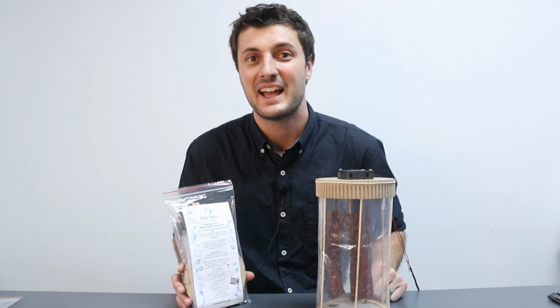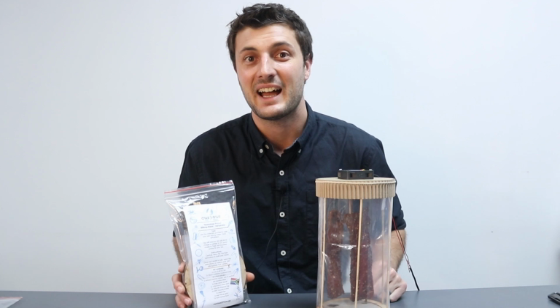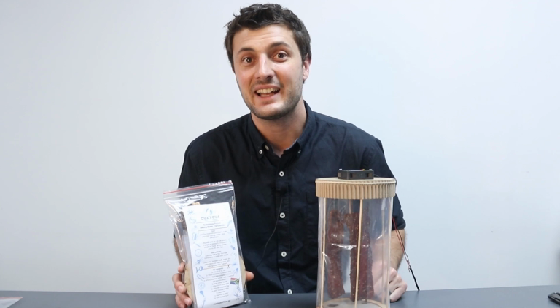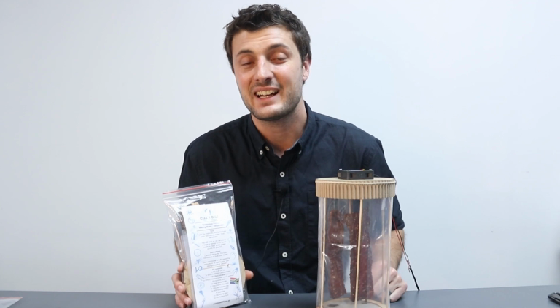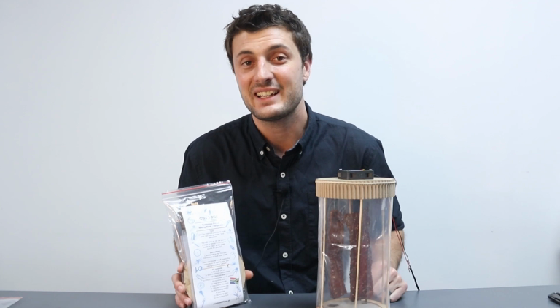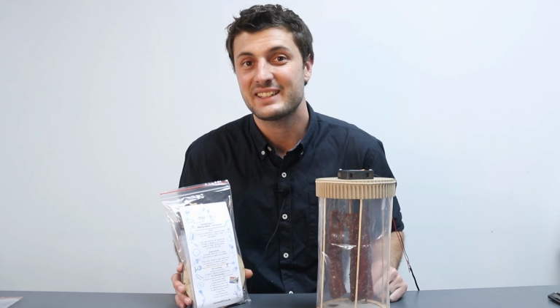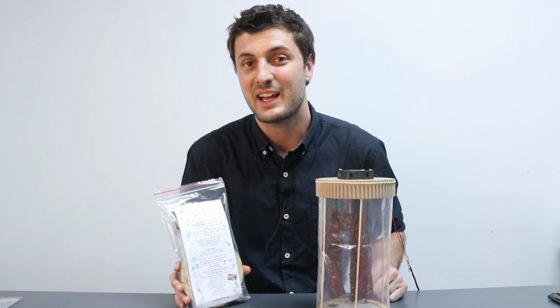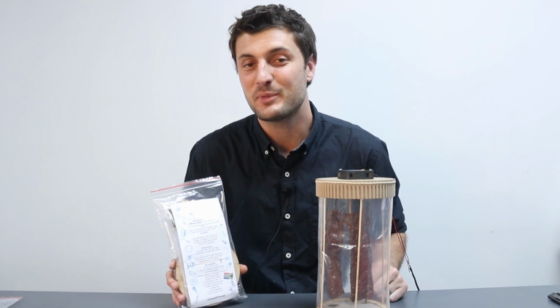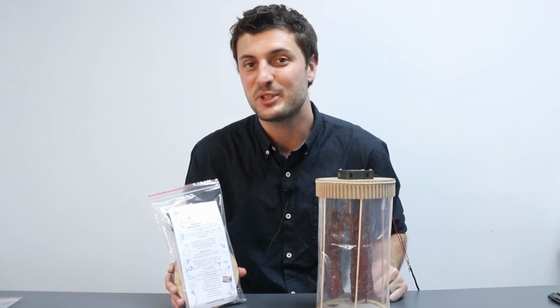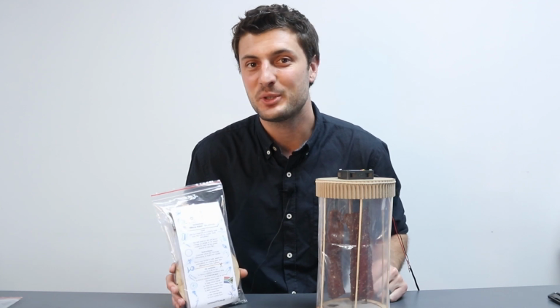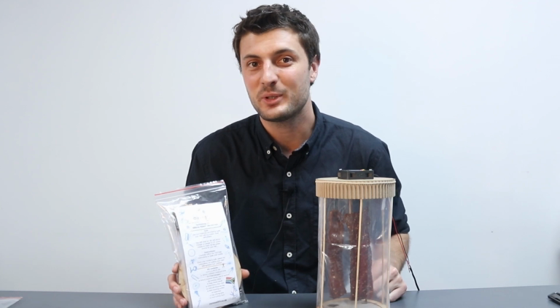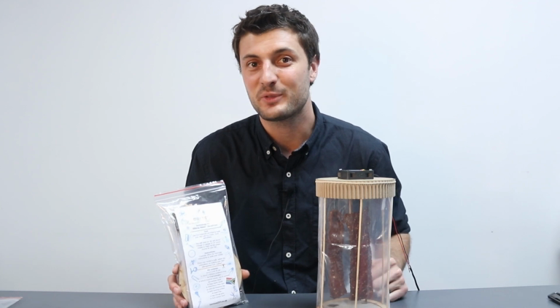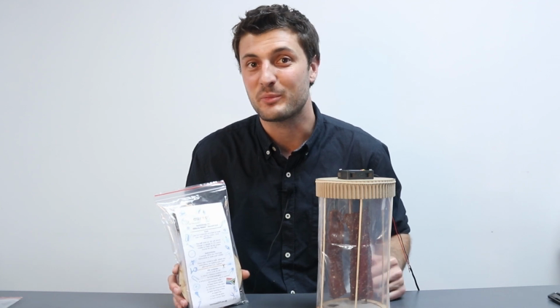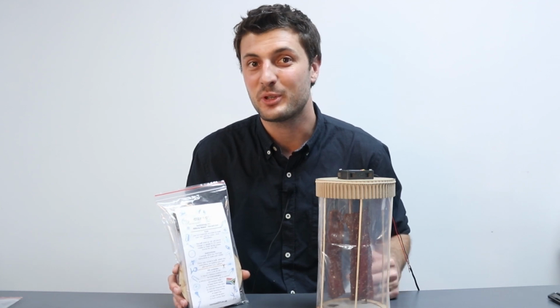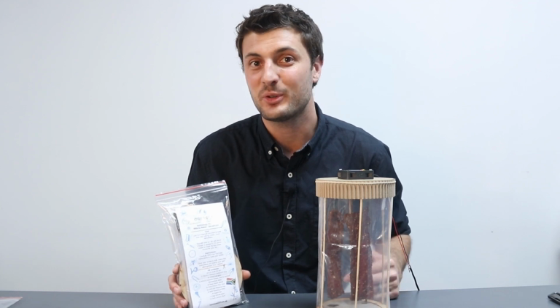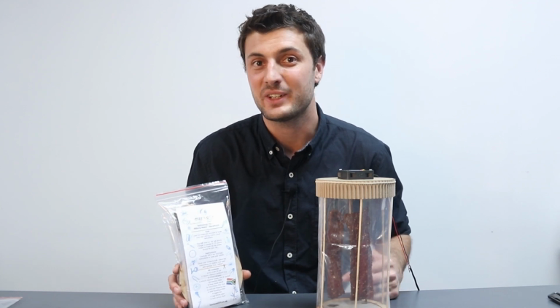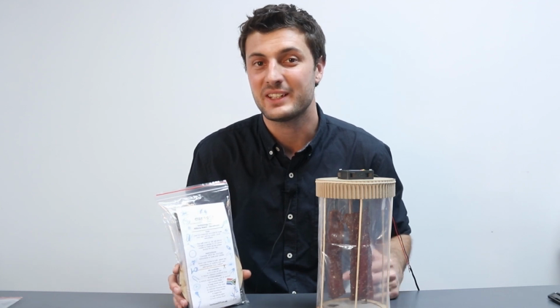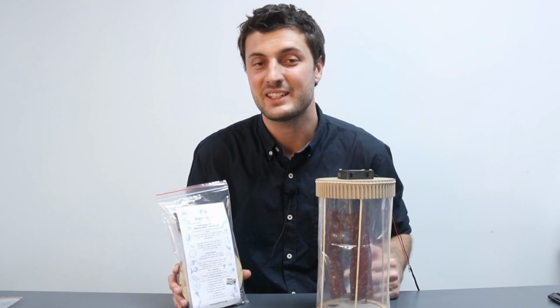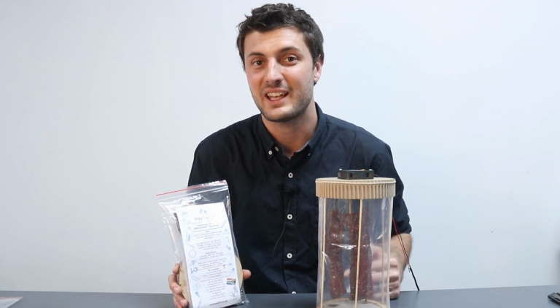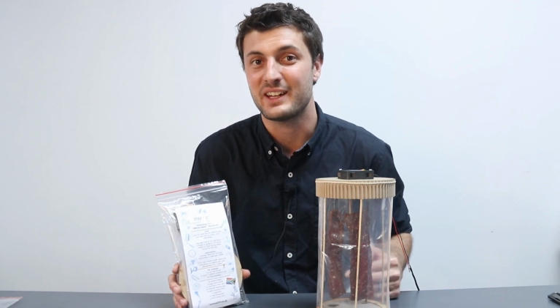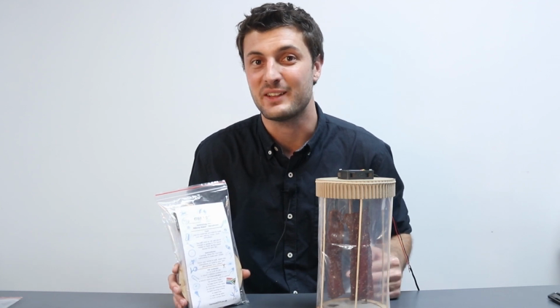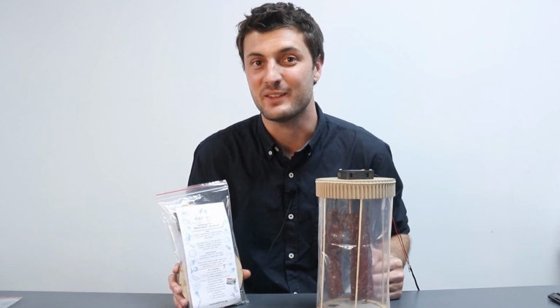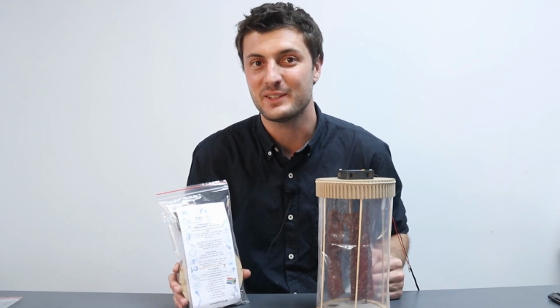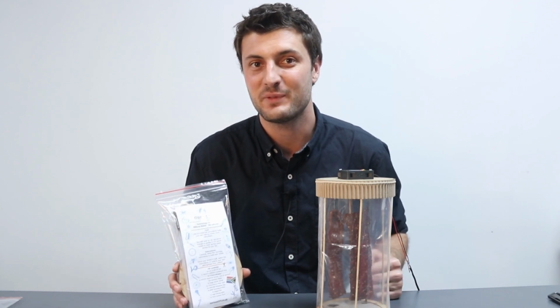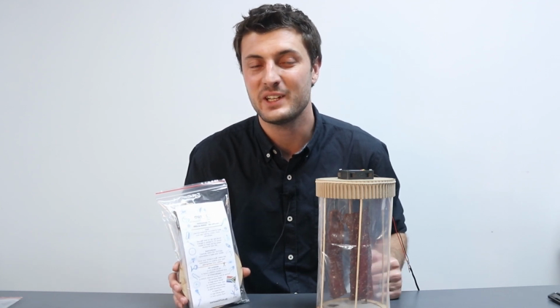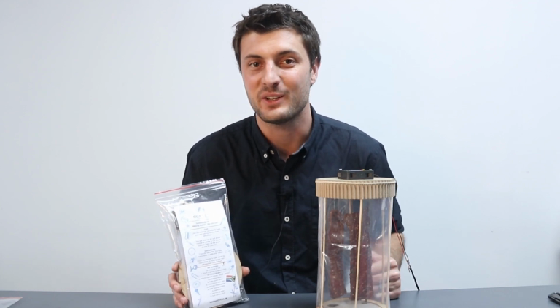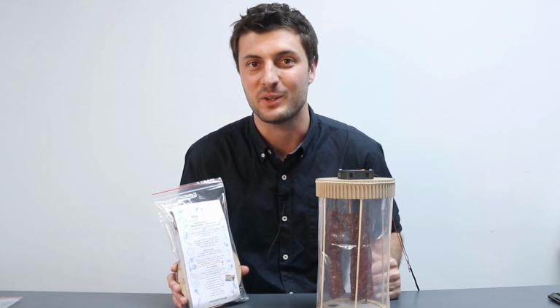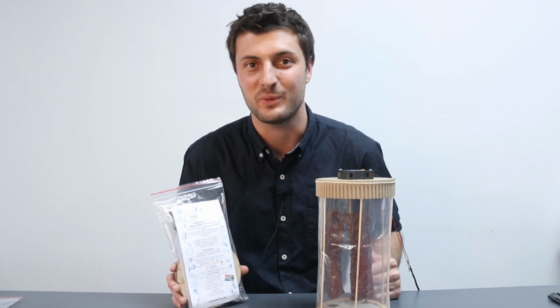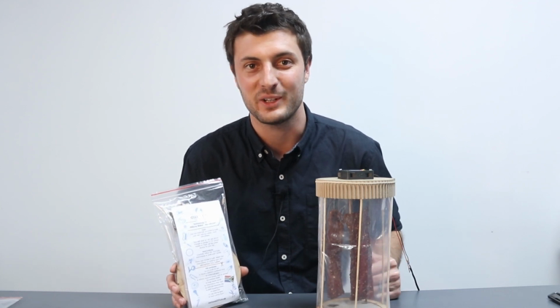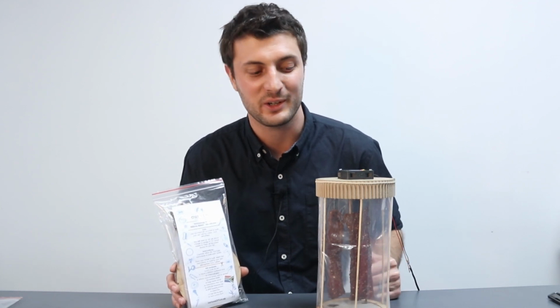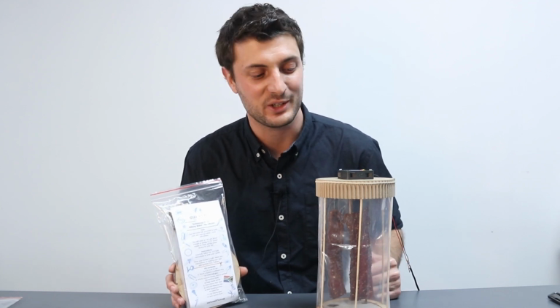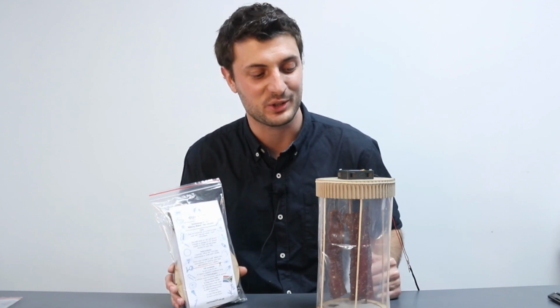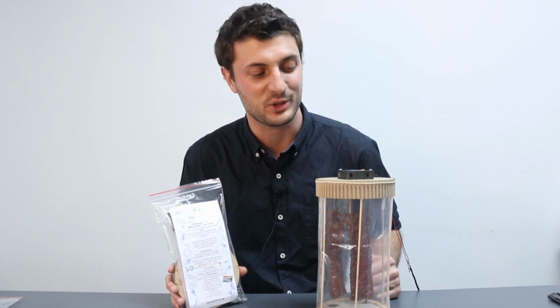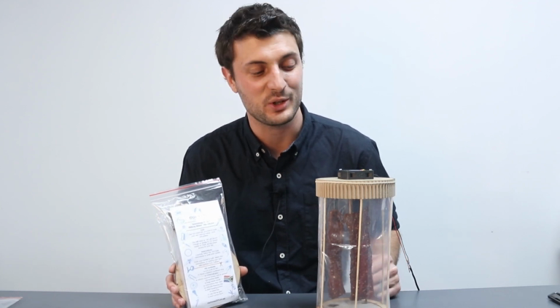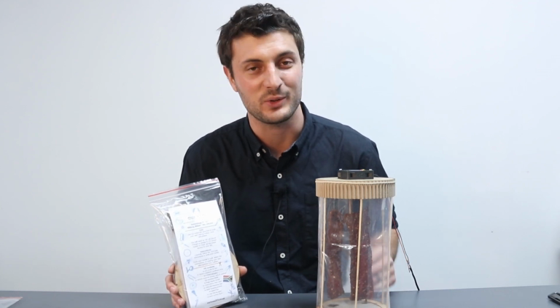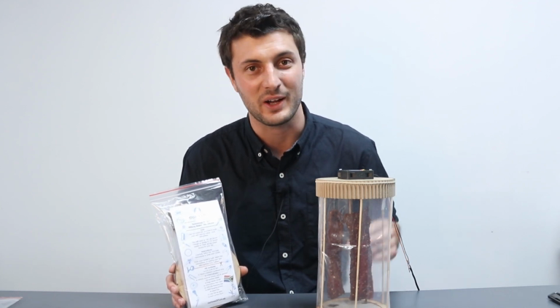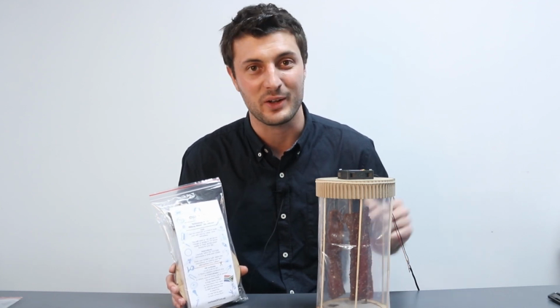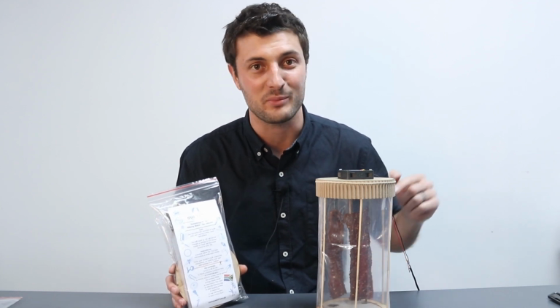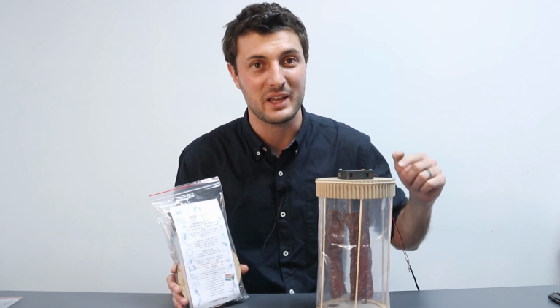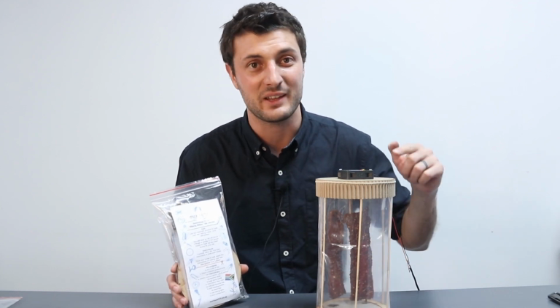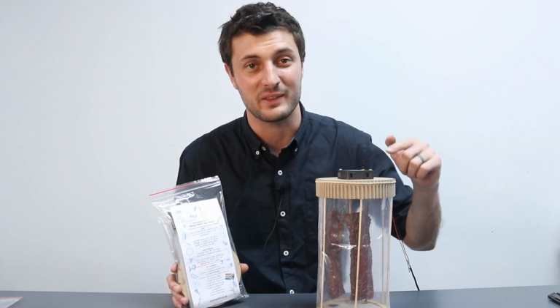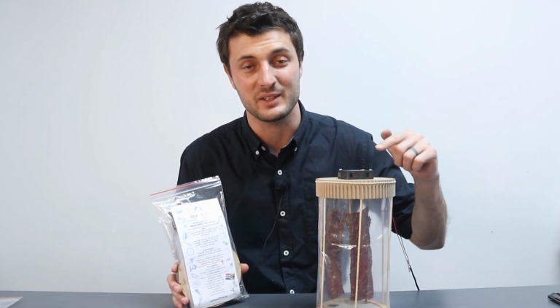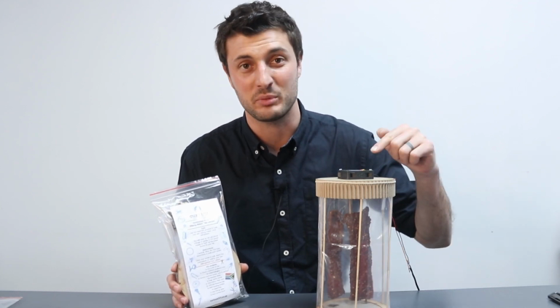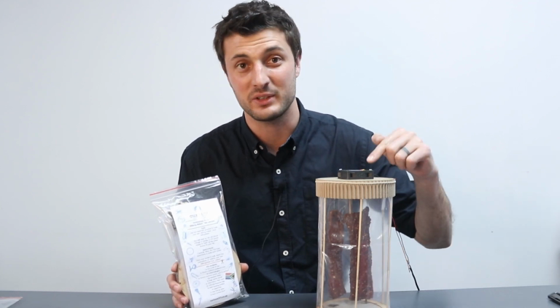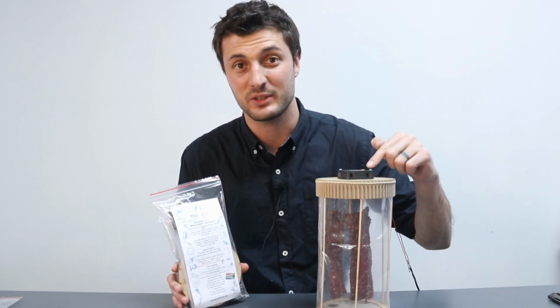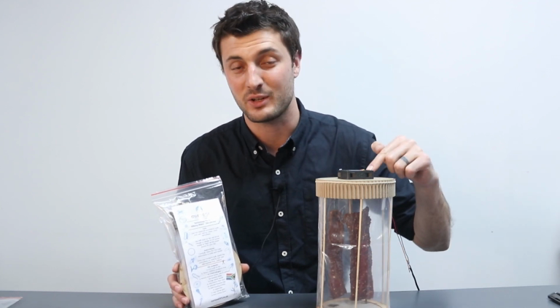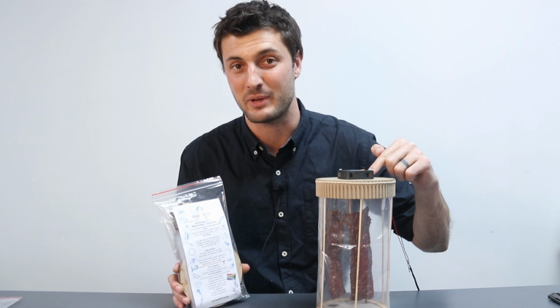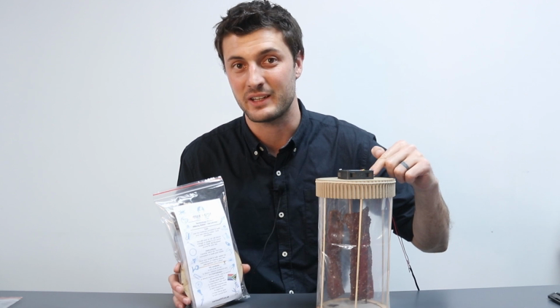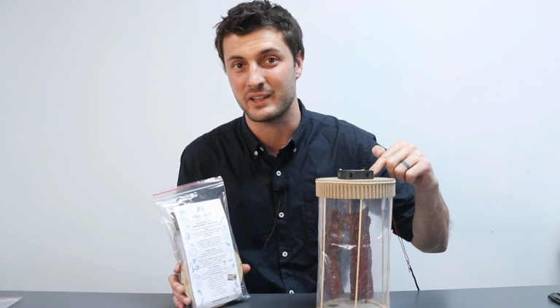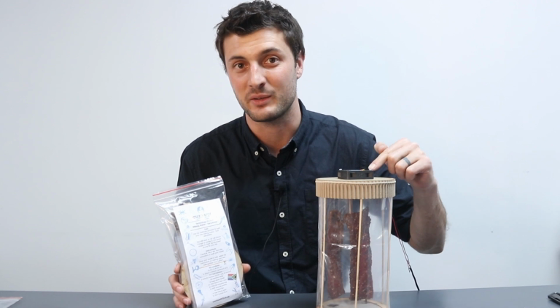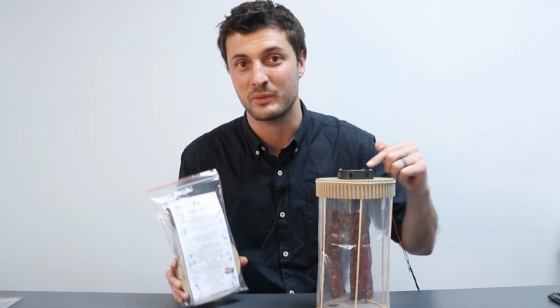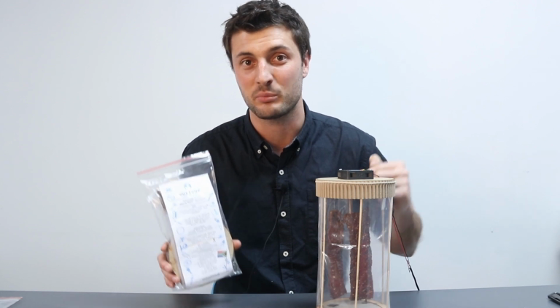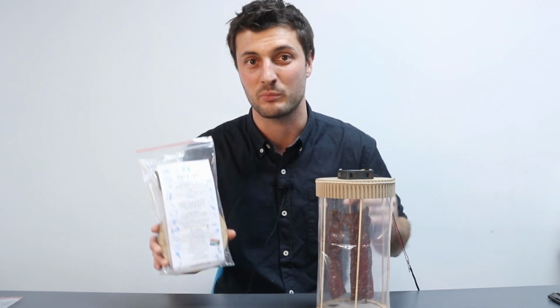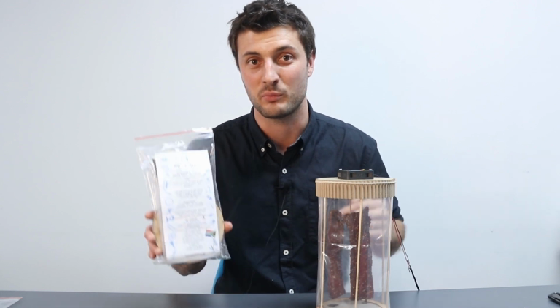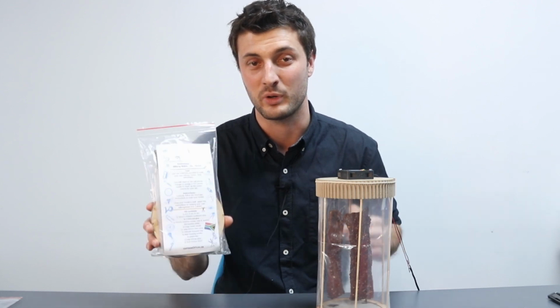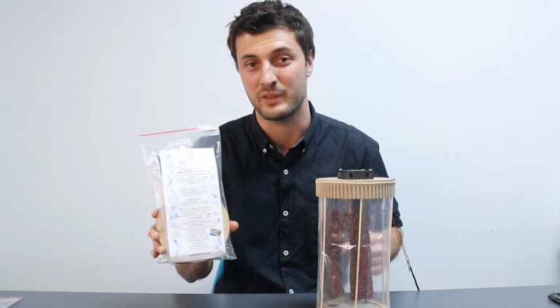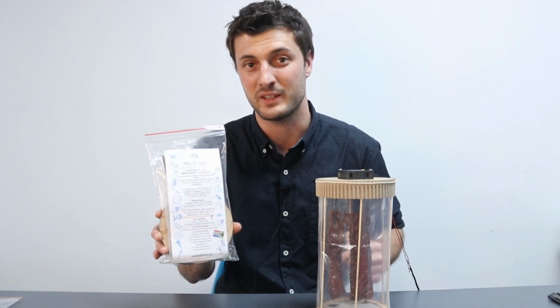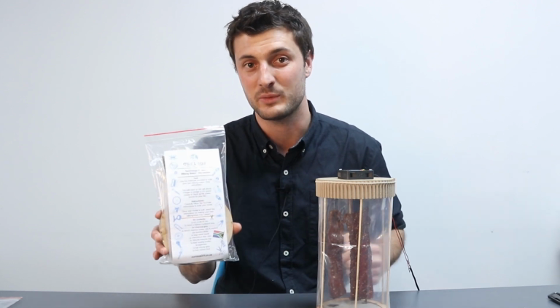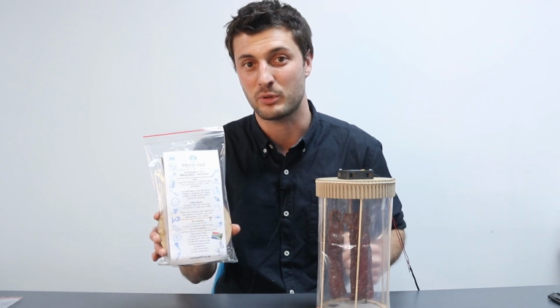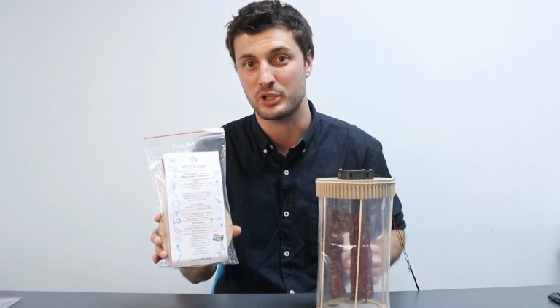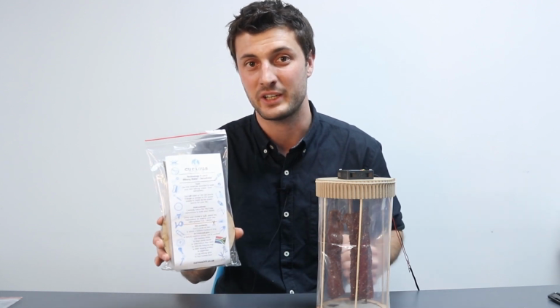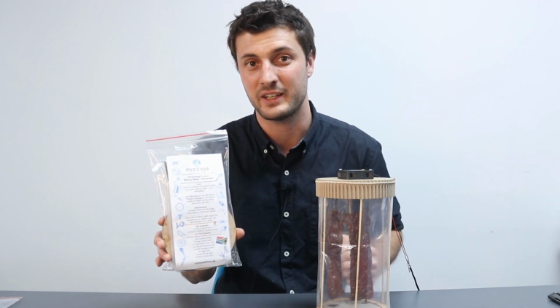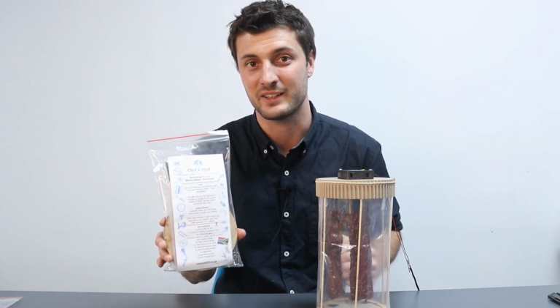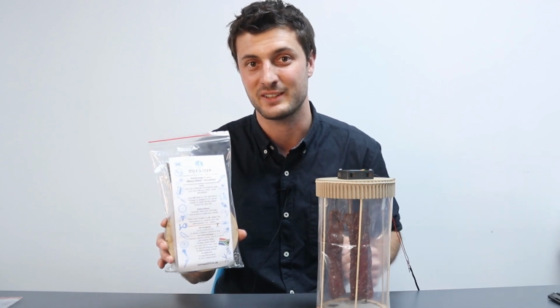Hi guys, I'm Stuart from Curious and in this video we are going to show you how to make this biltong maker with this project kit.